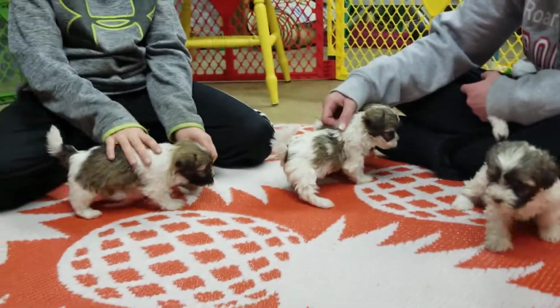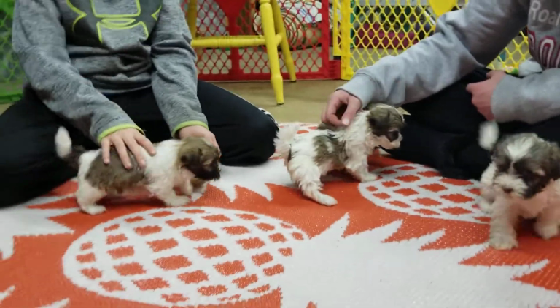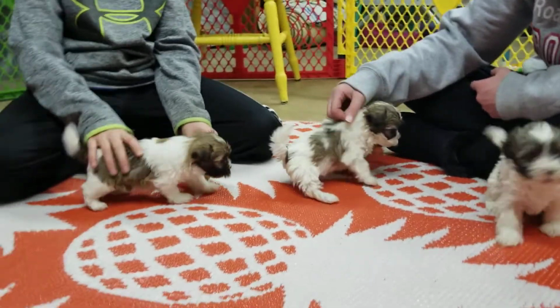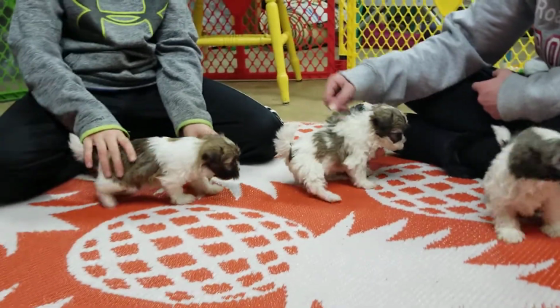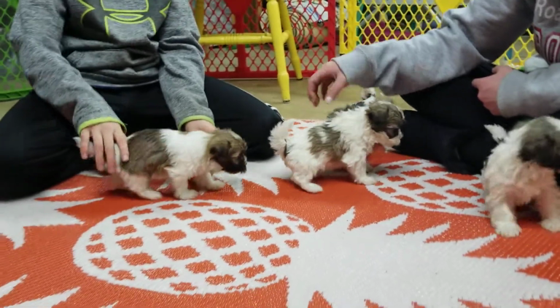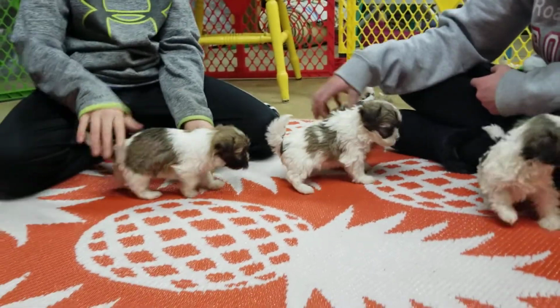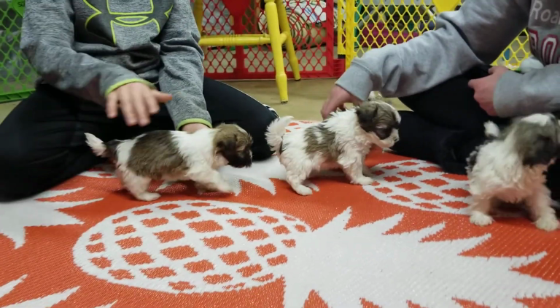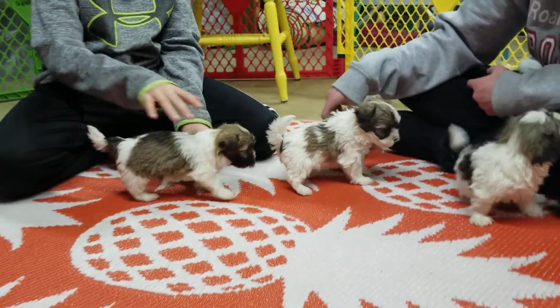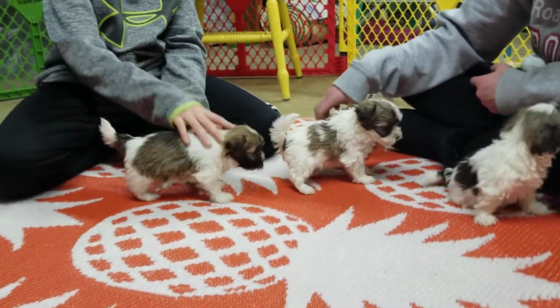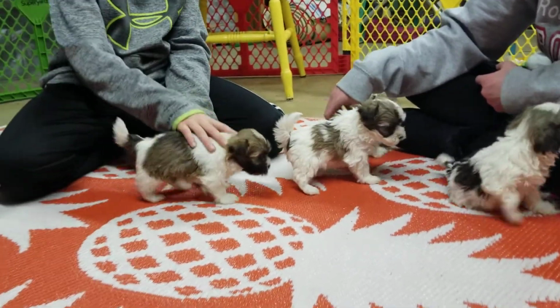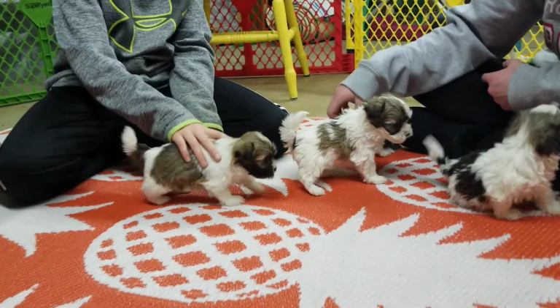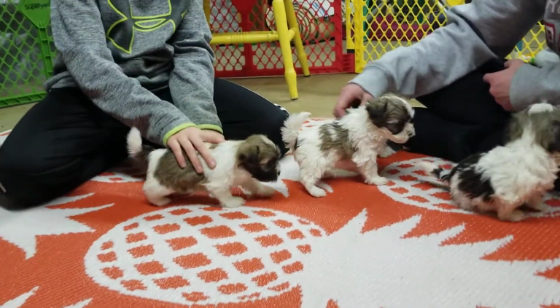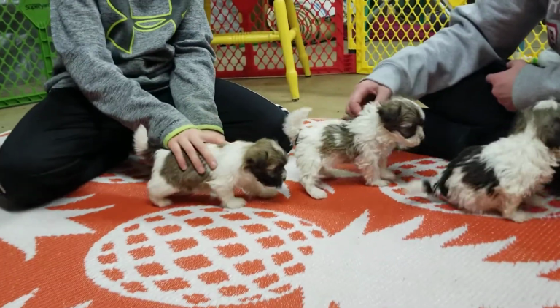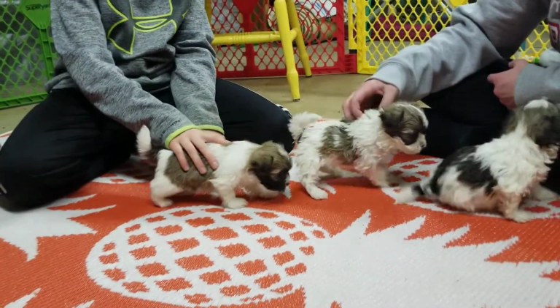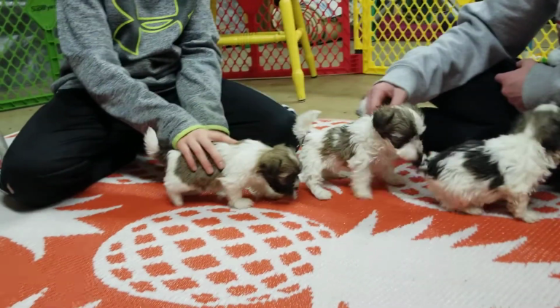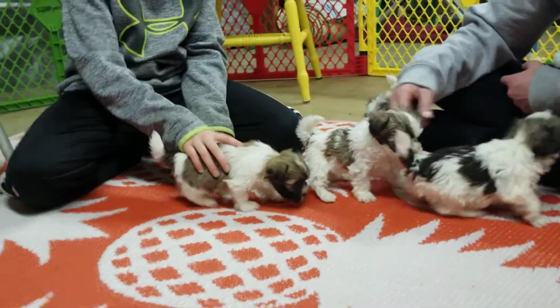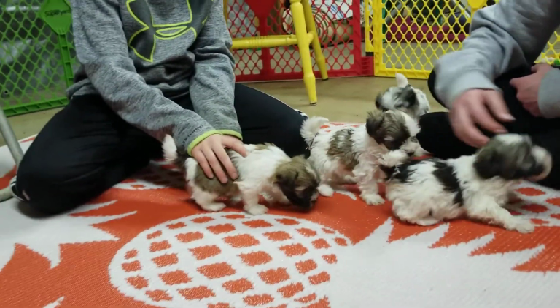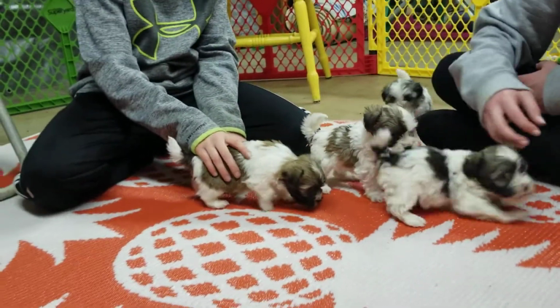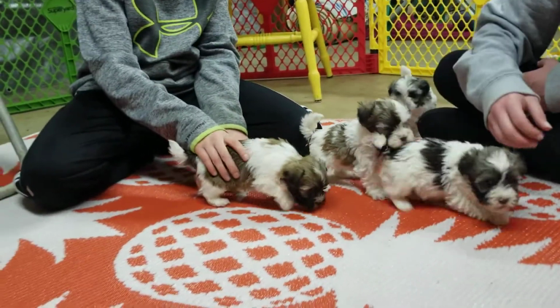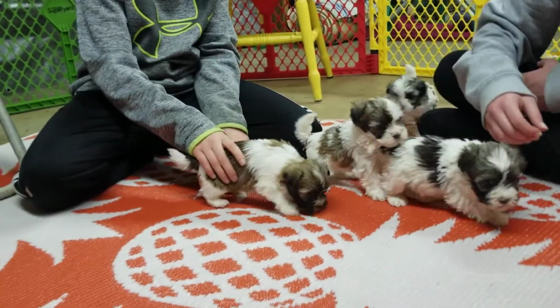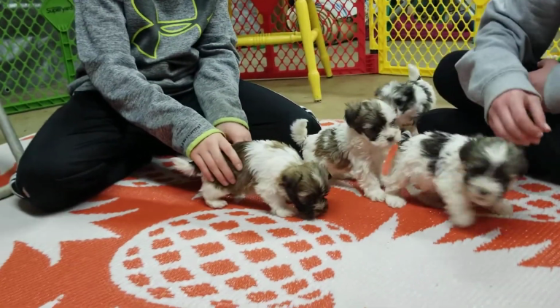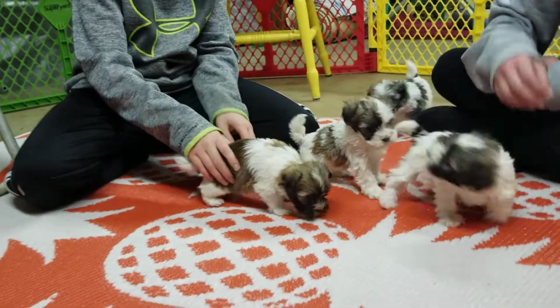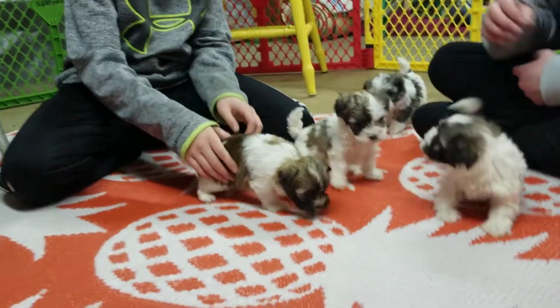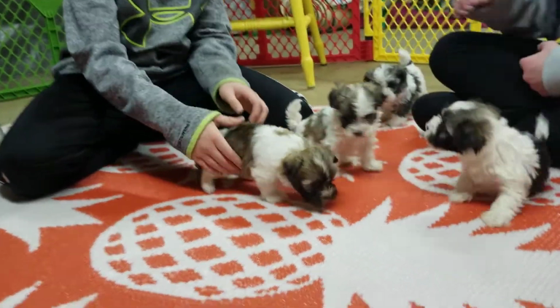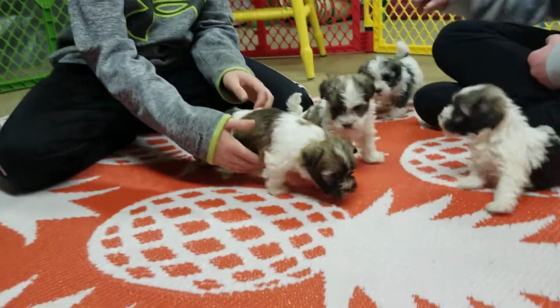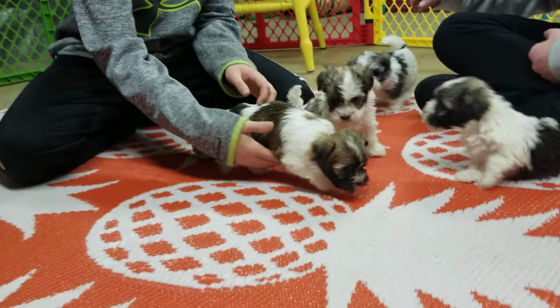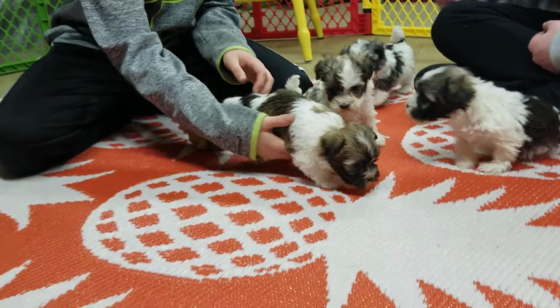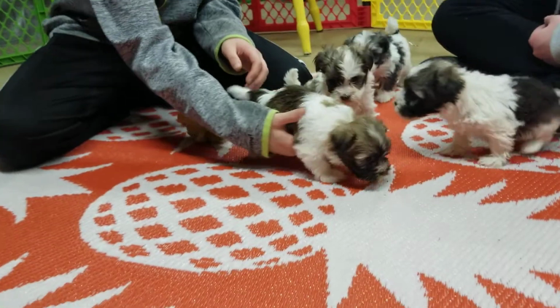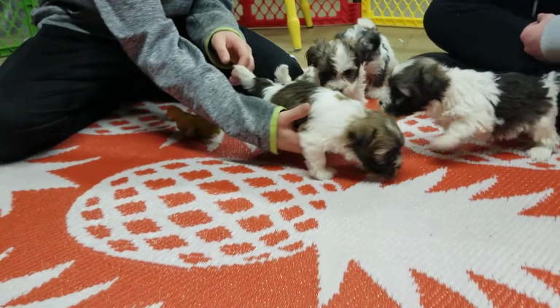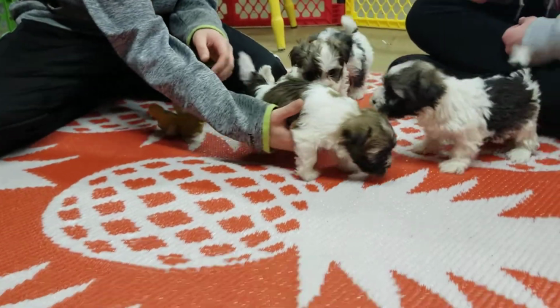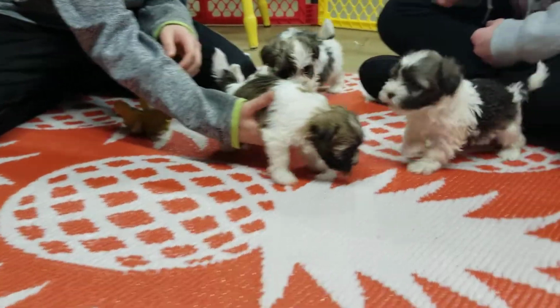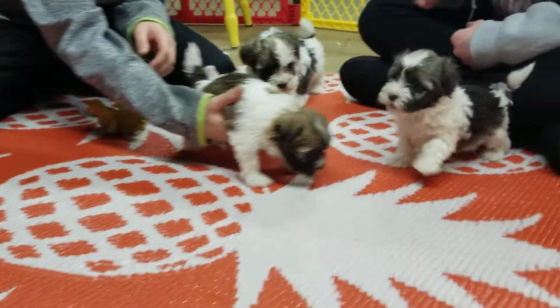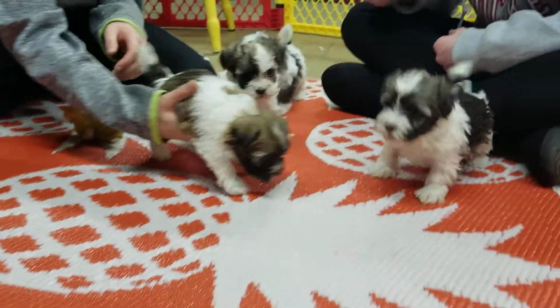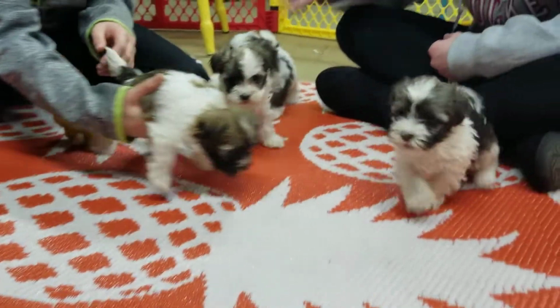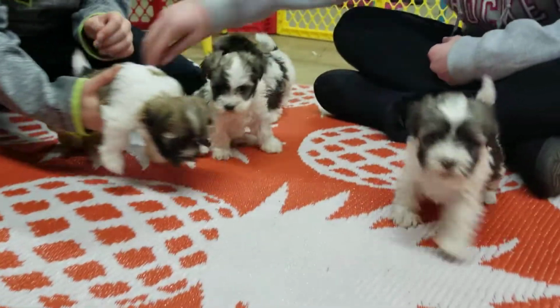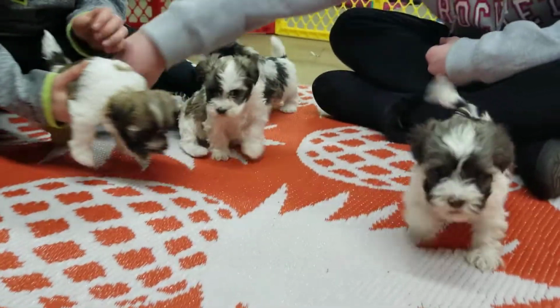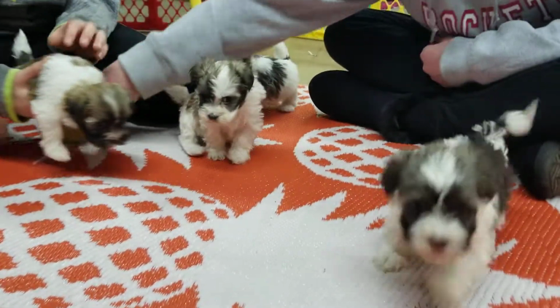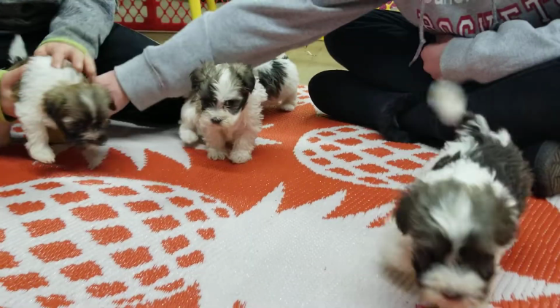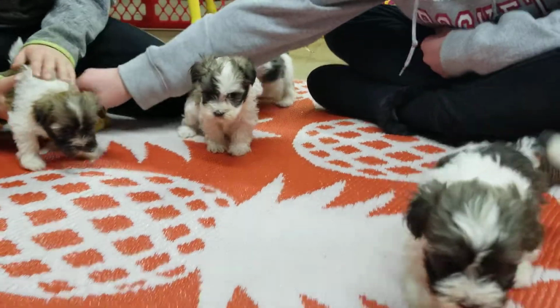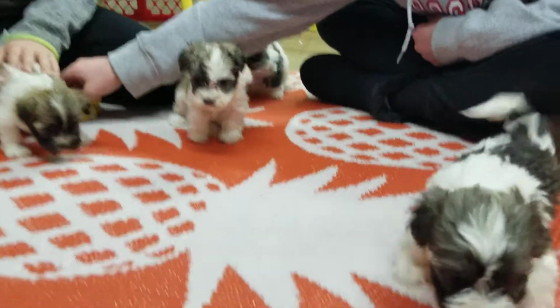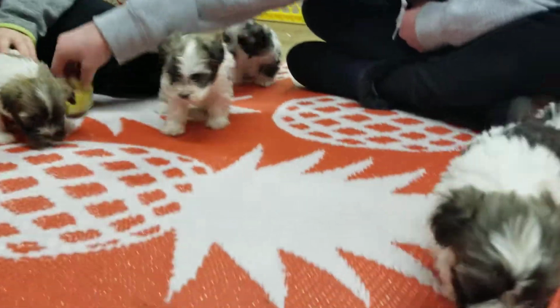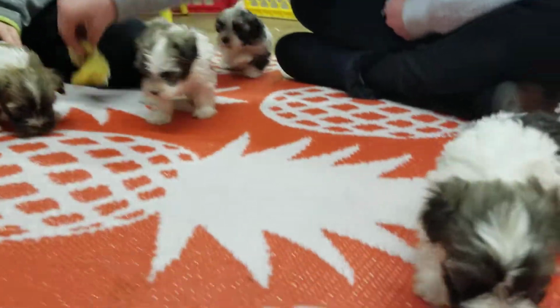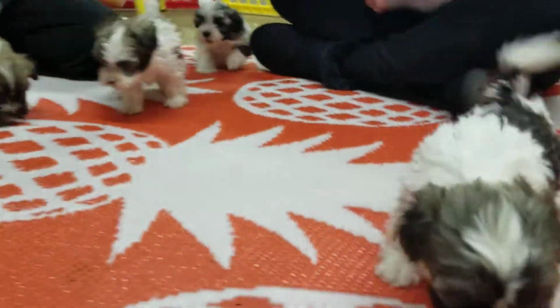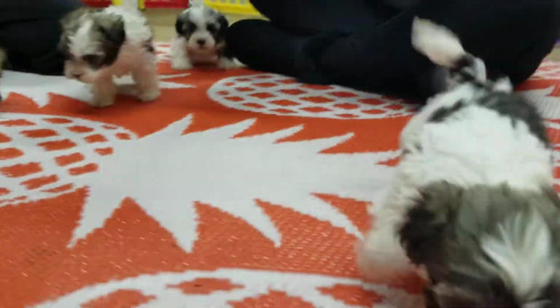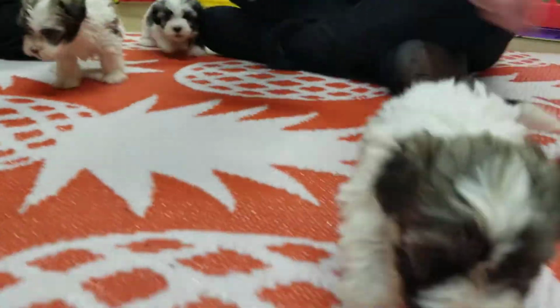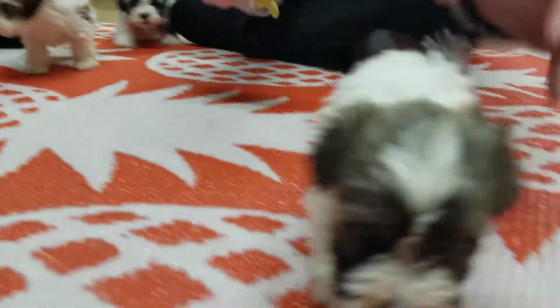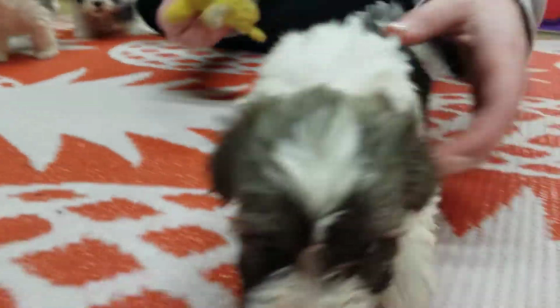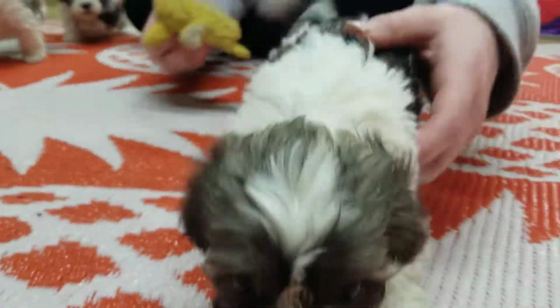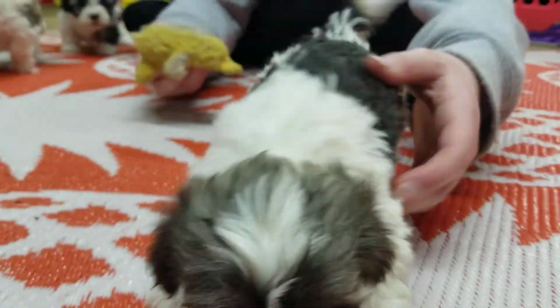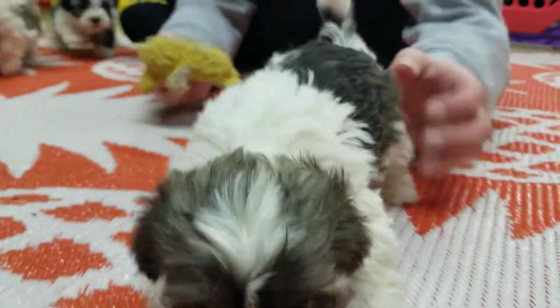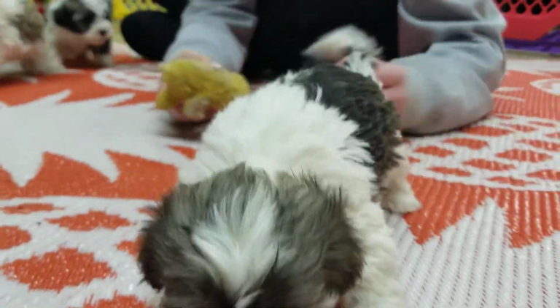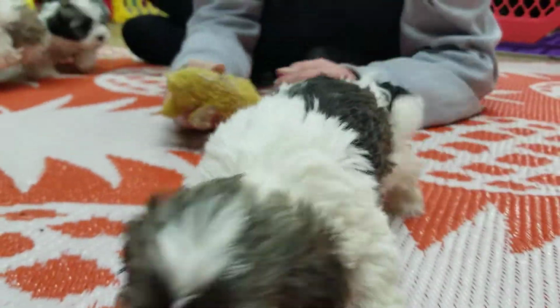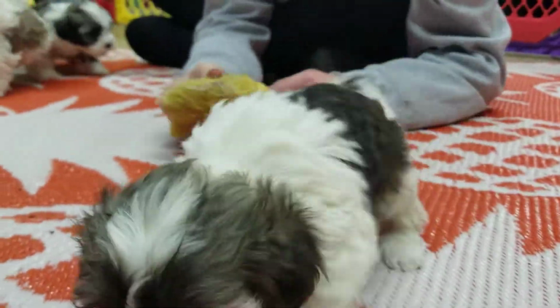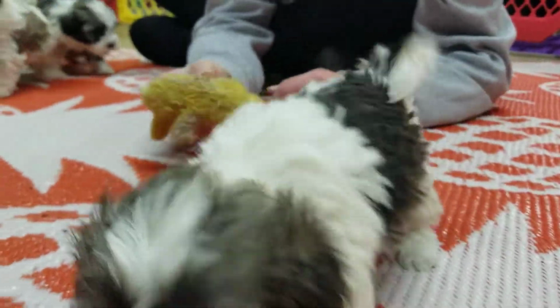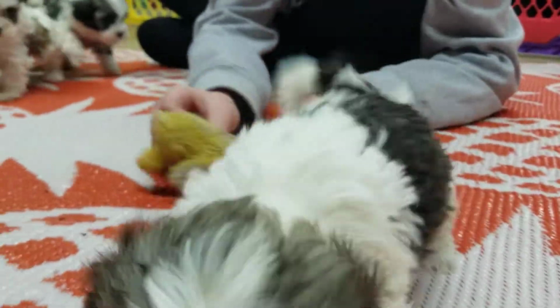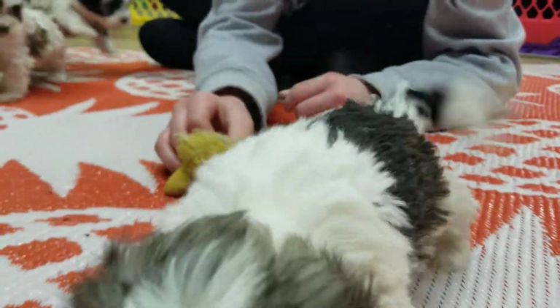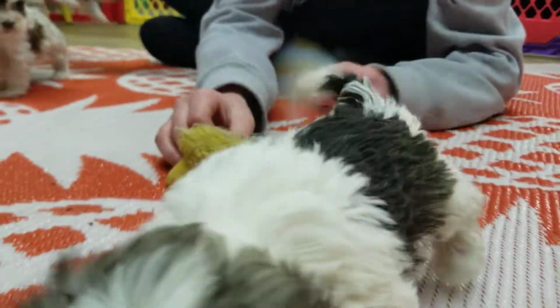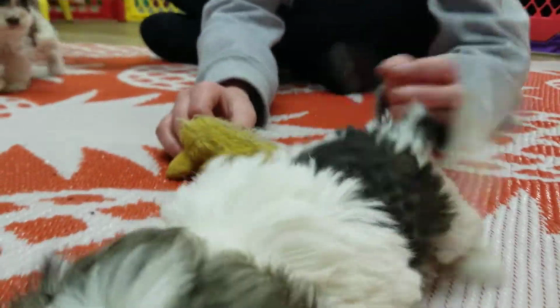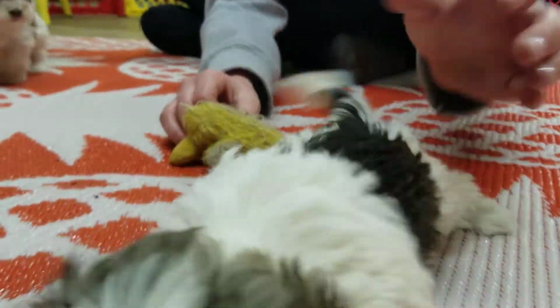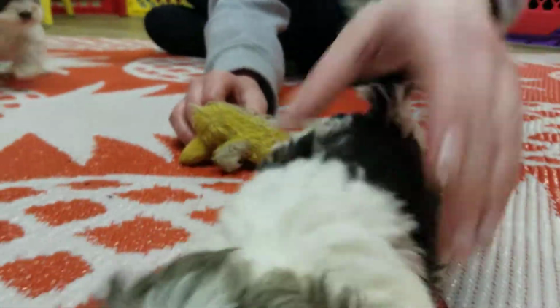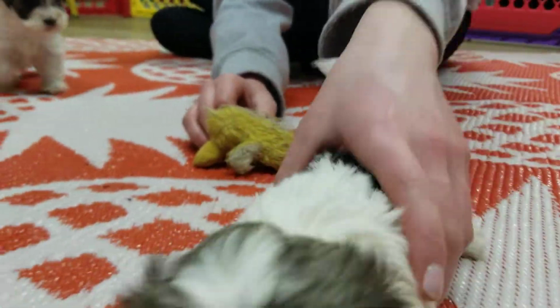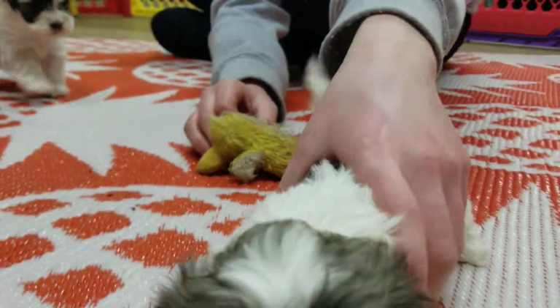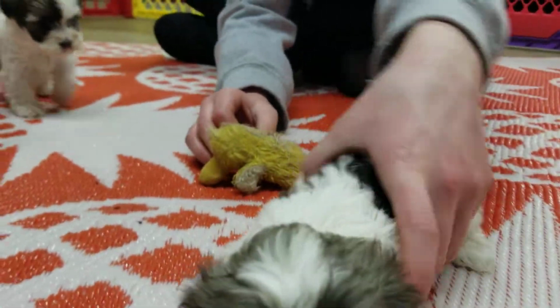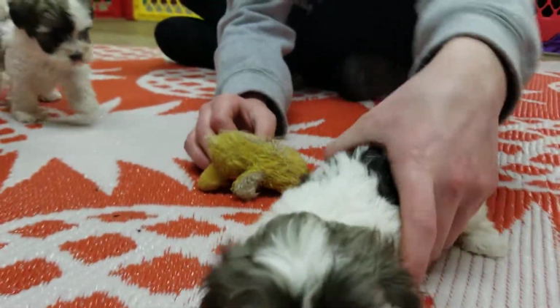They'll be ready to go toward the end of April, early May, depending on their sizes. So let's talk about them.